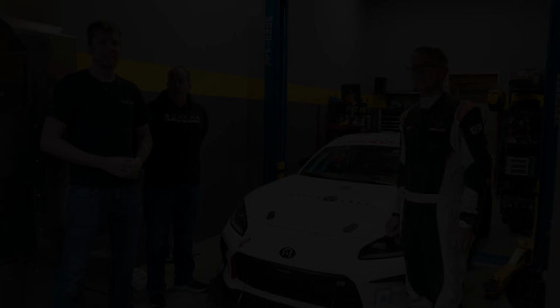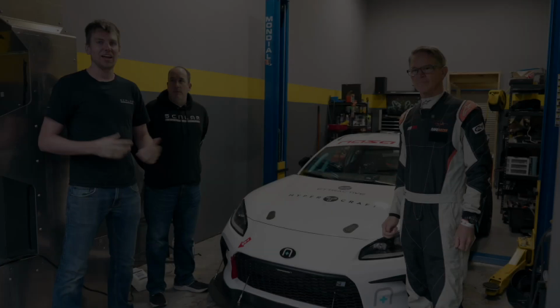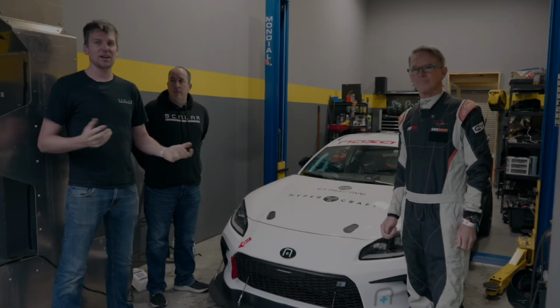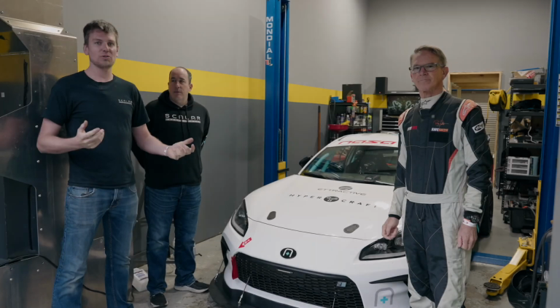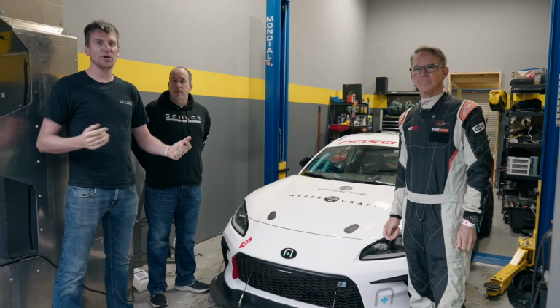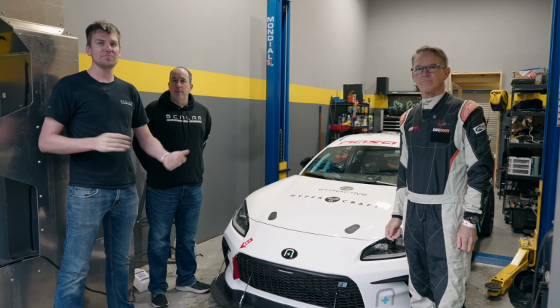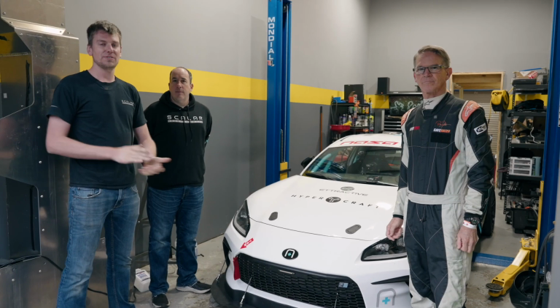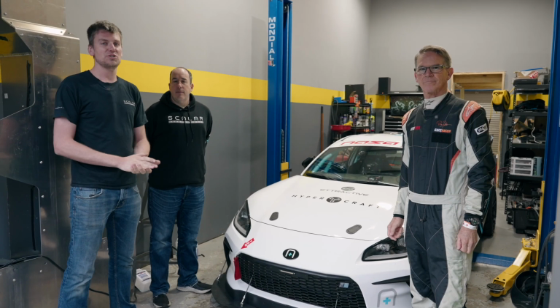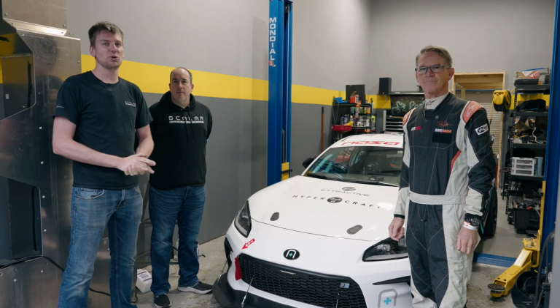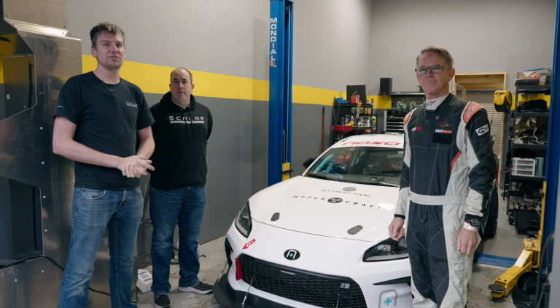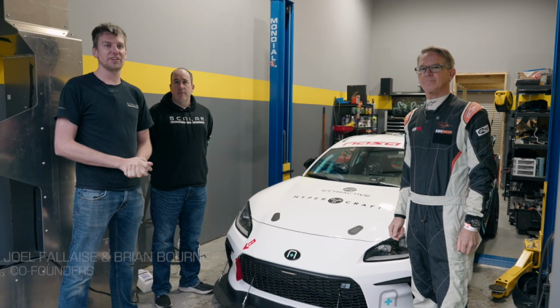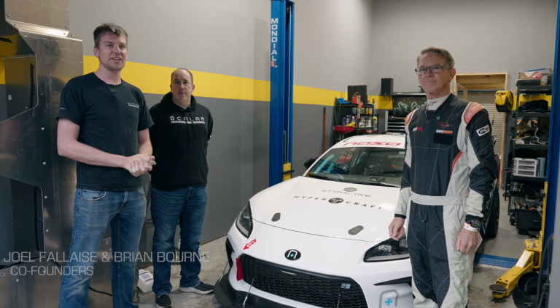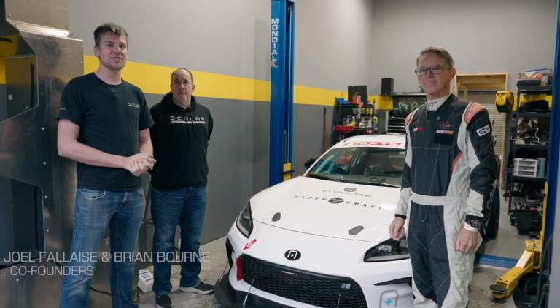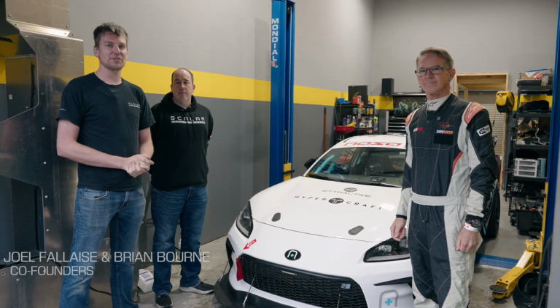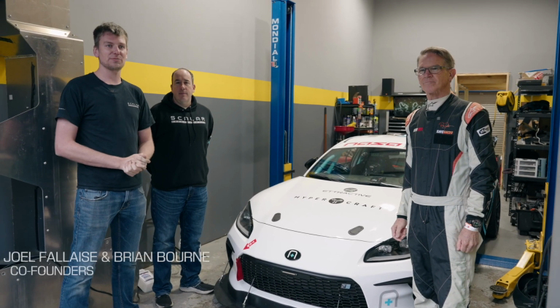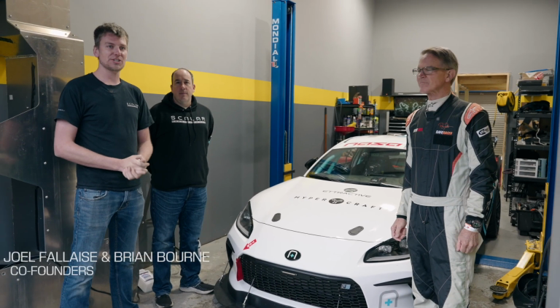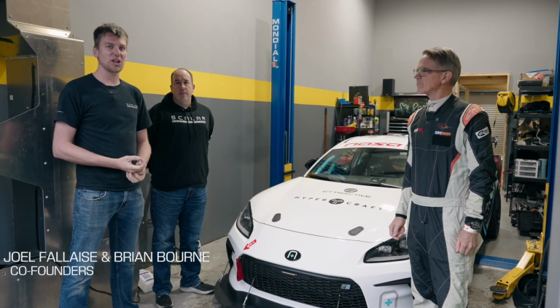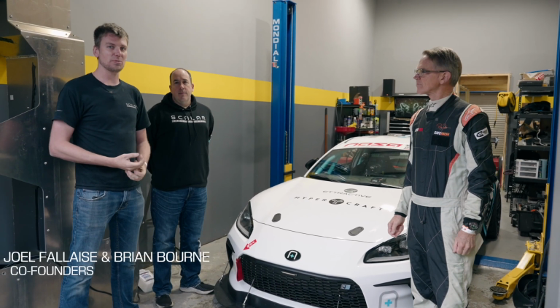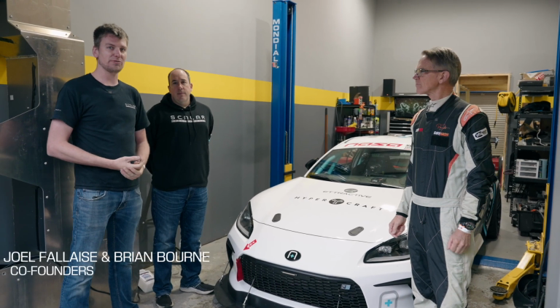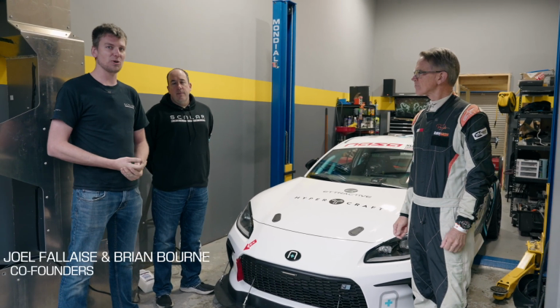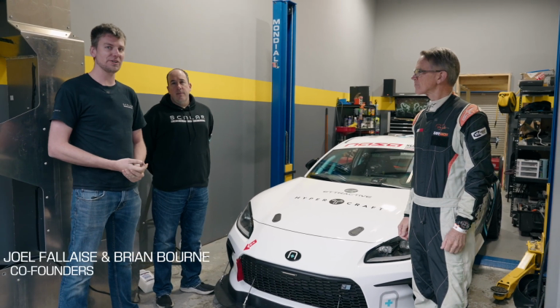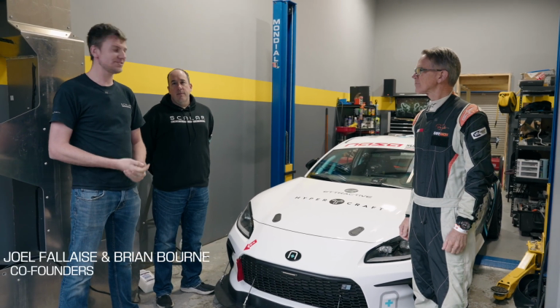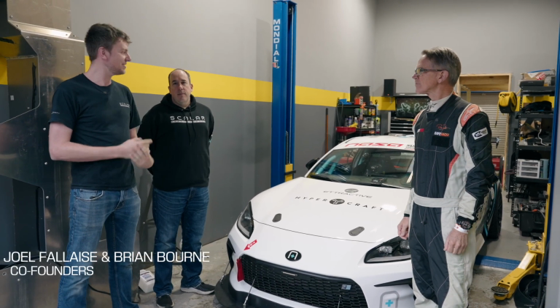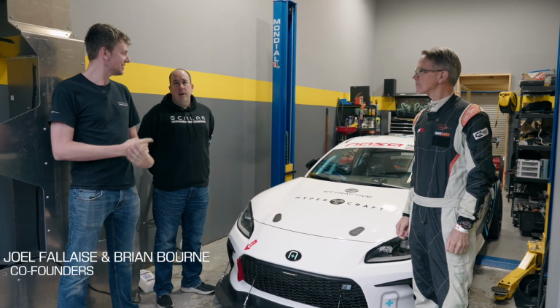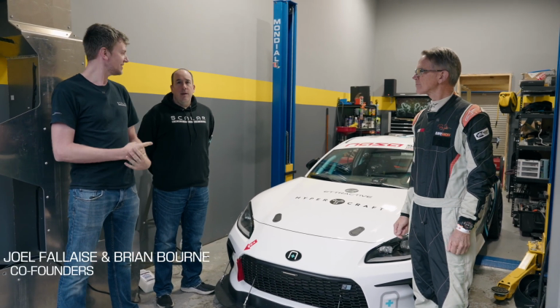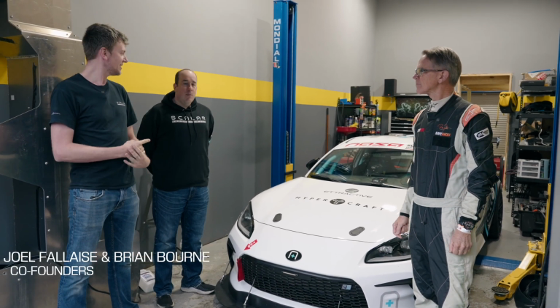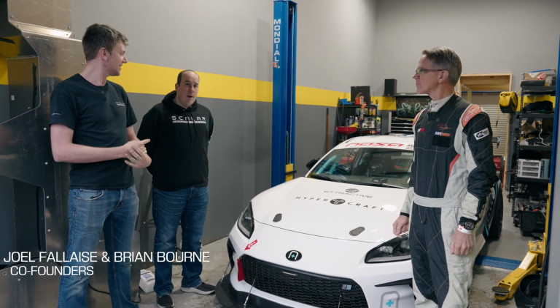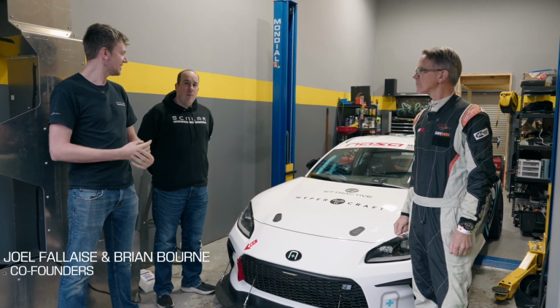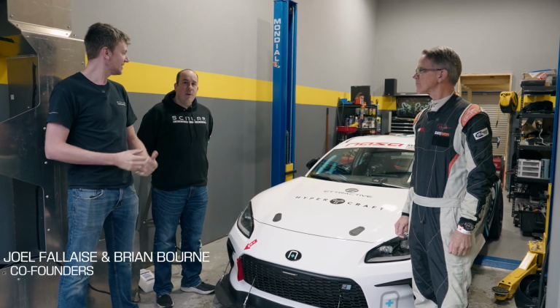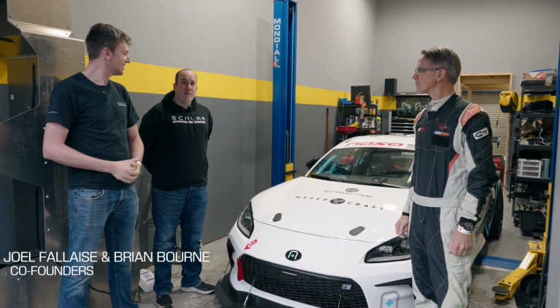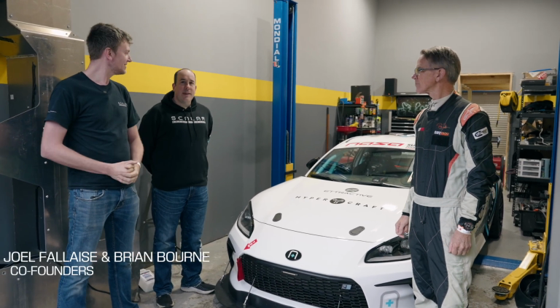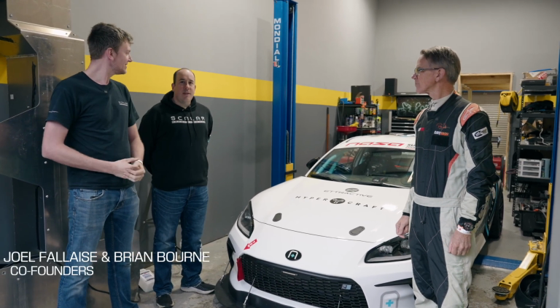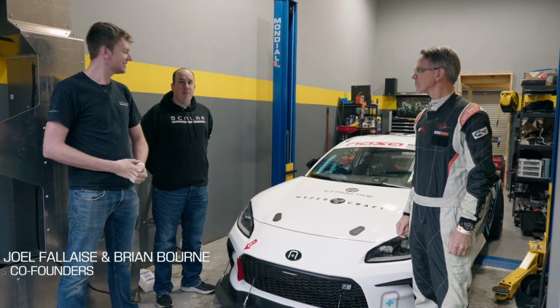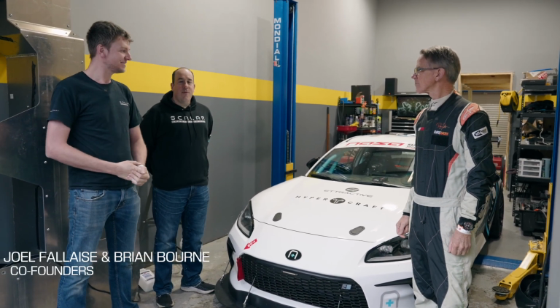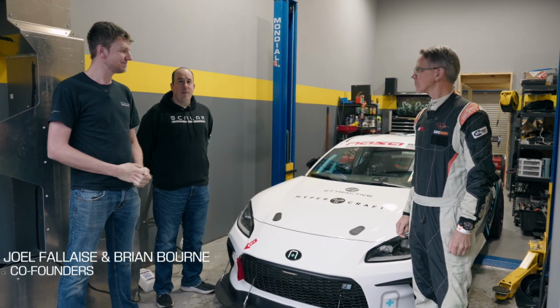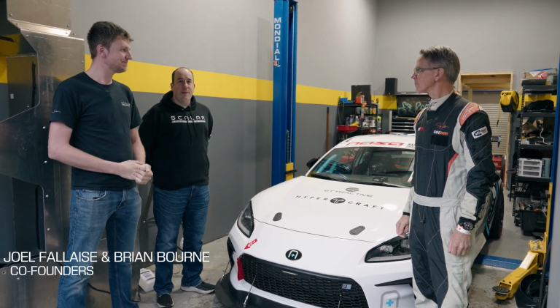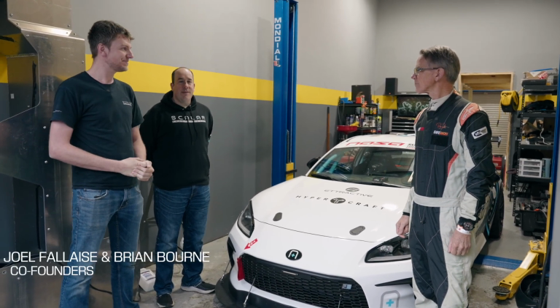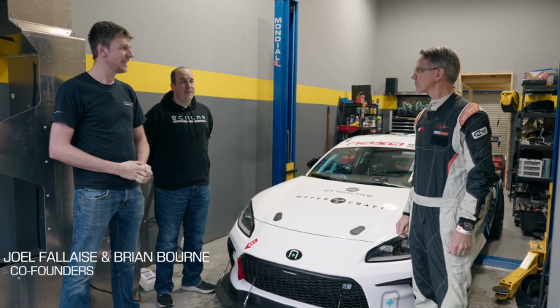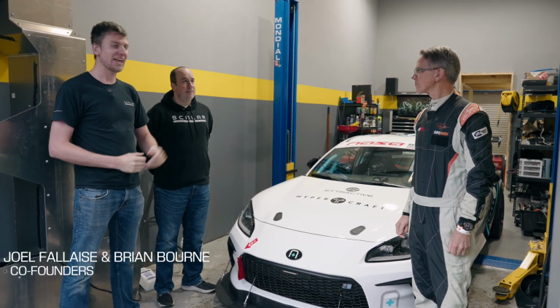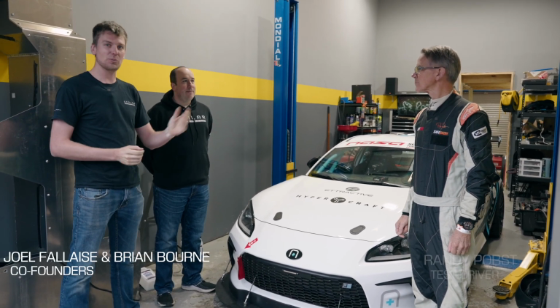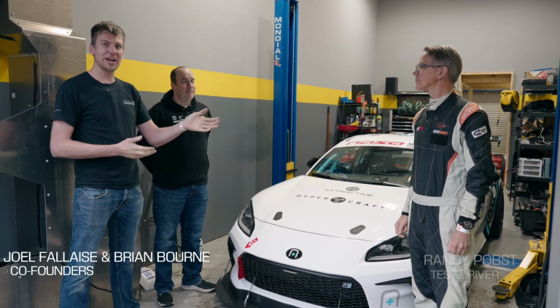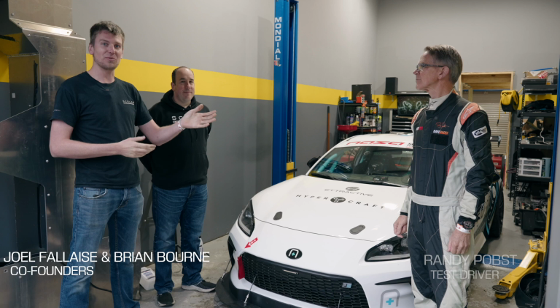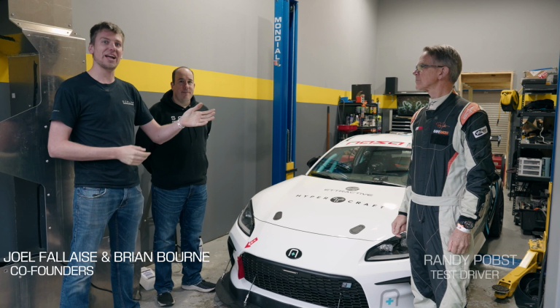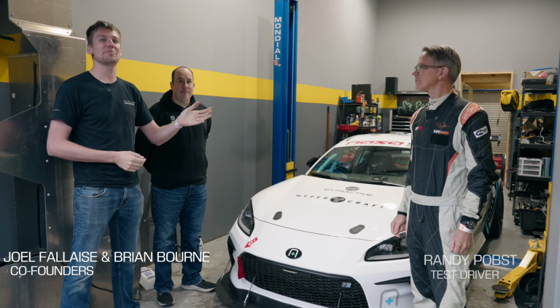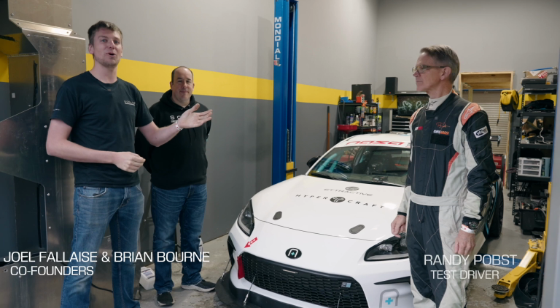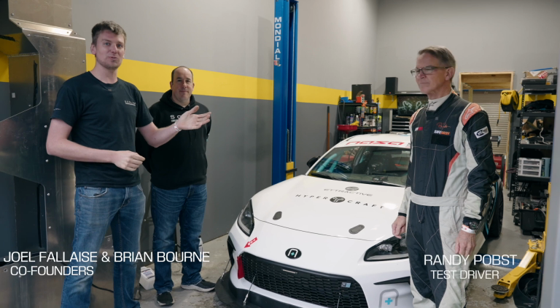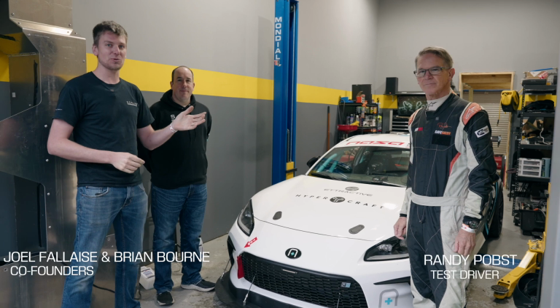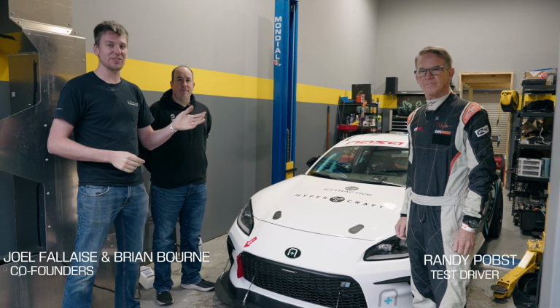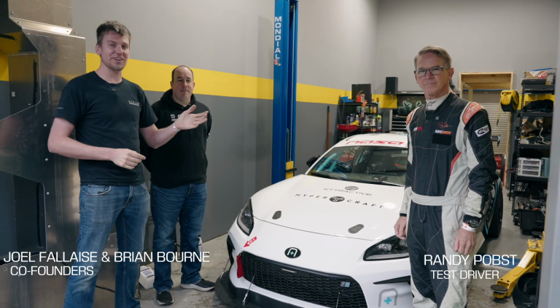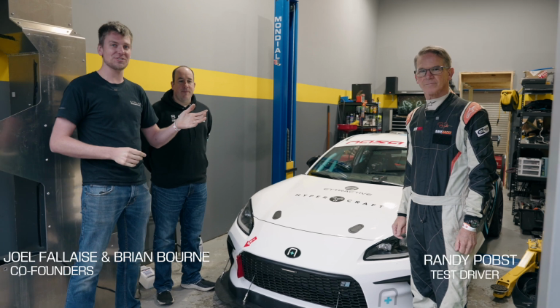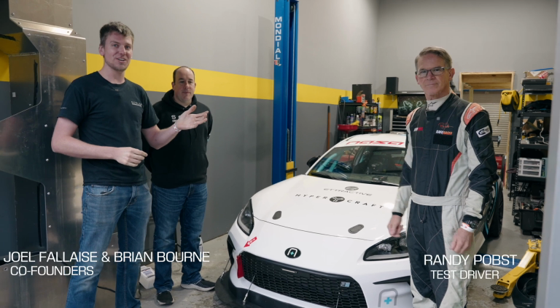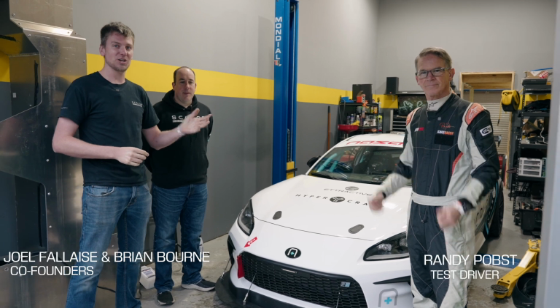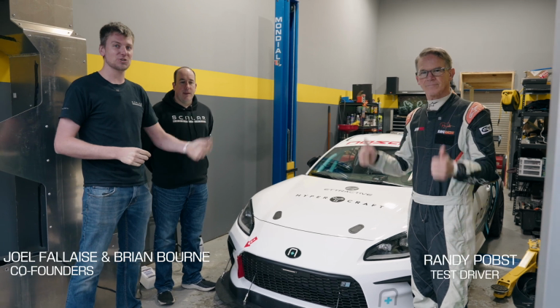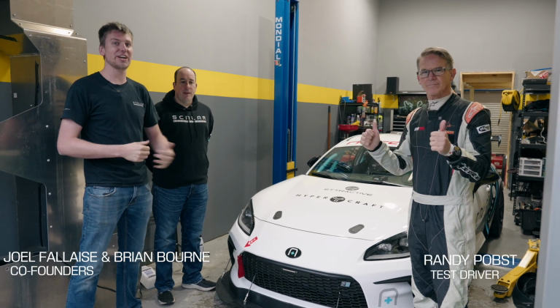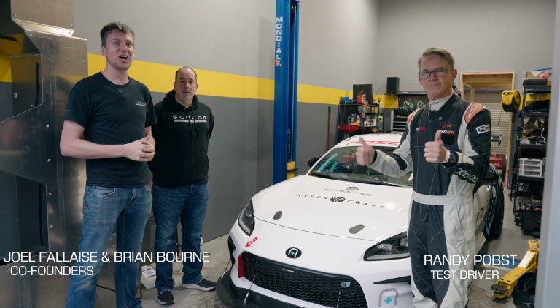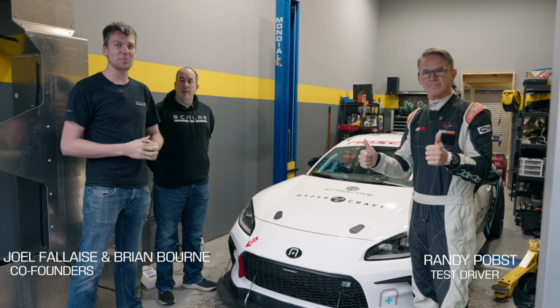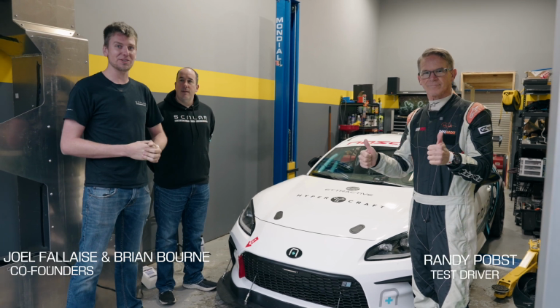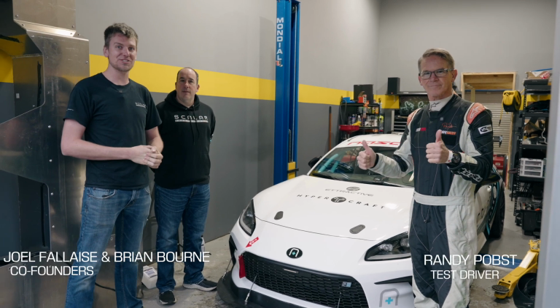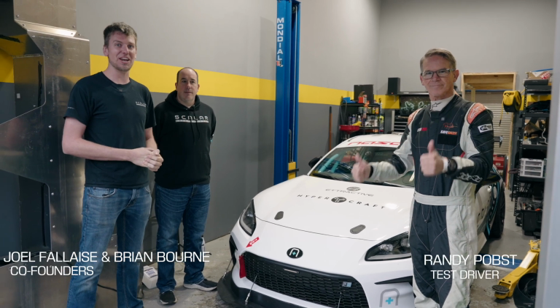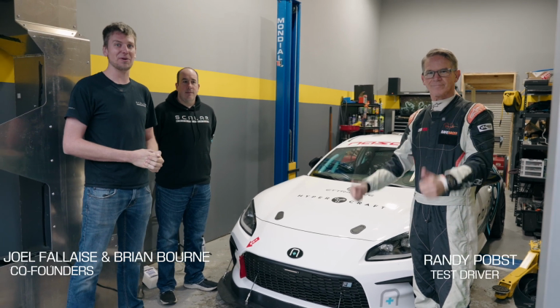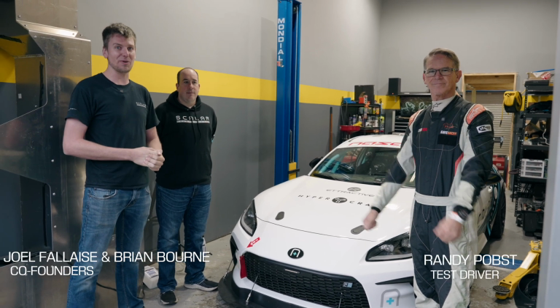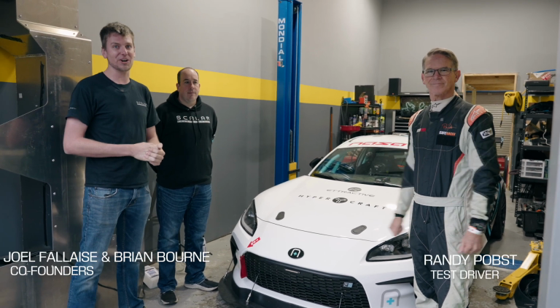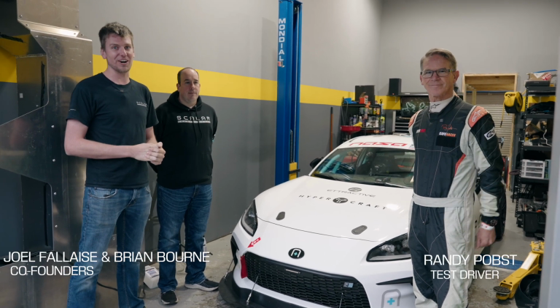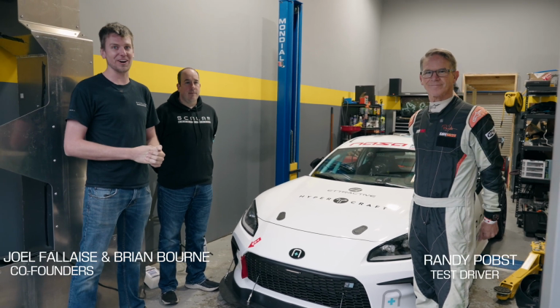Hi everyone, Joel Felais here from Scalar Performance. Brian Born with Scalar Performance. And we've got Randy Popes with us, who's going to help us set up our car.